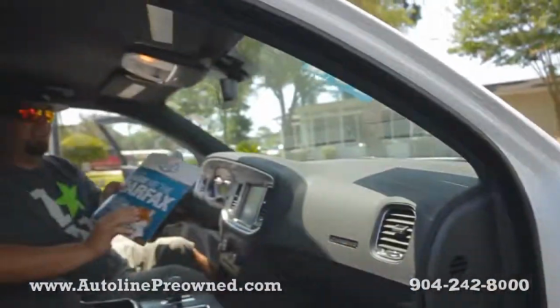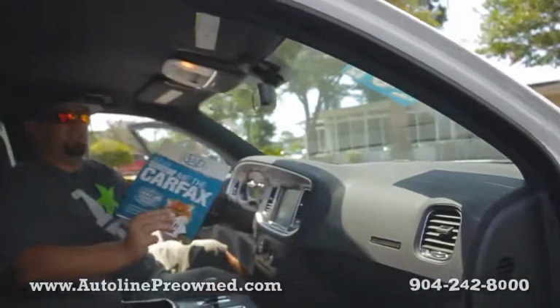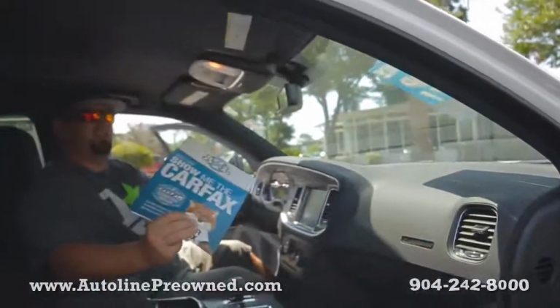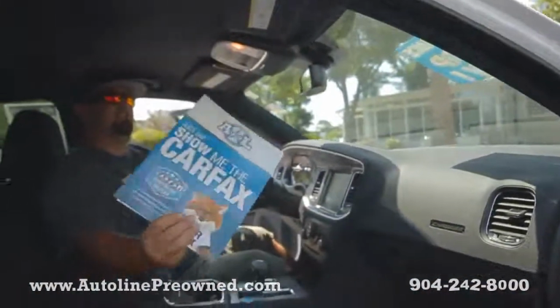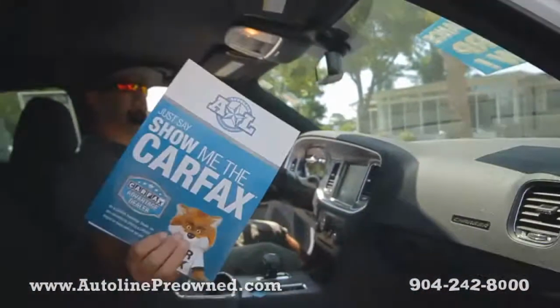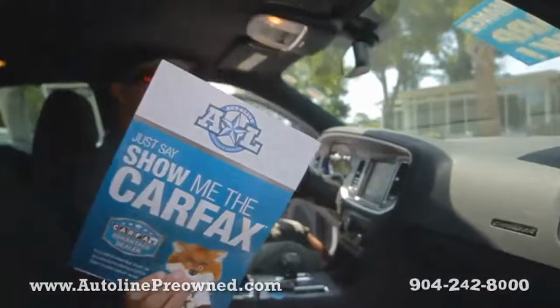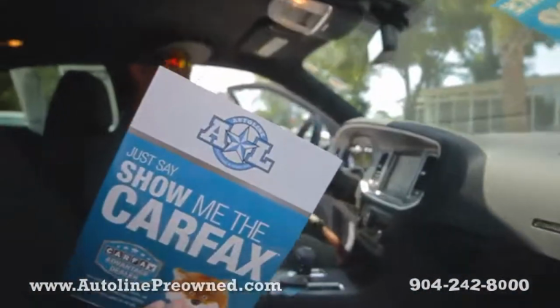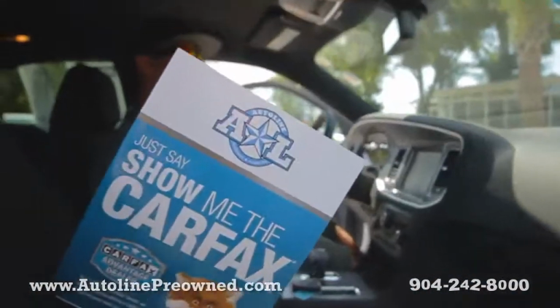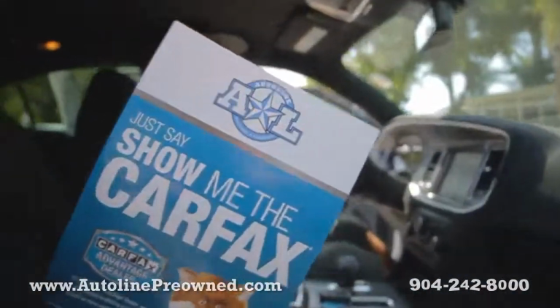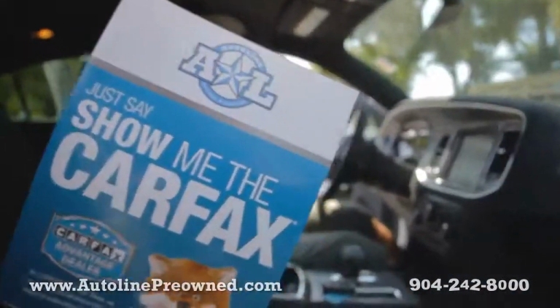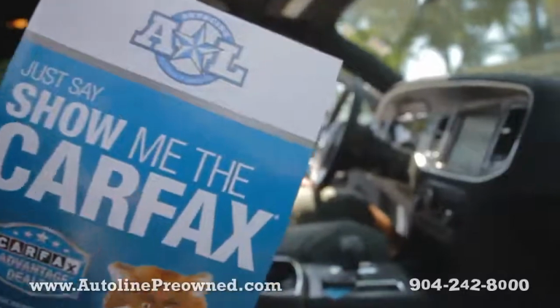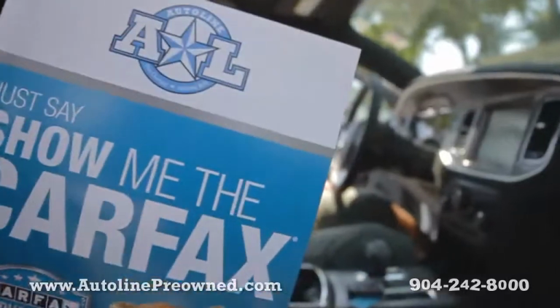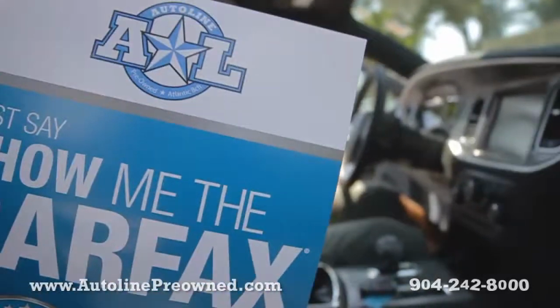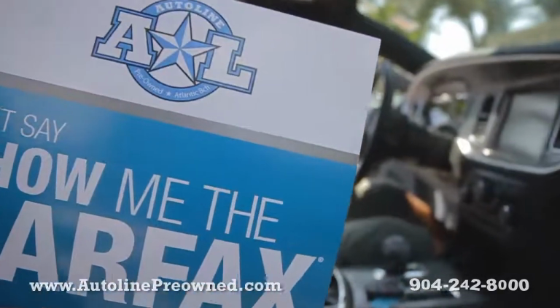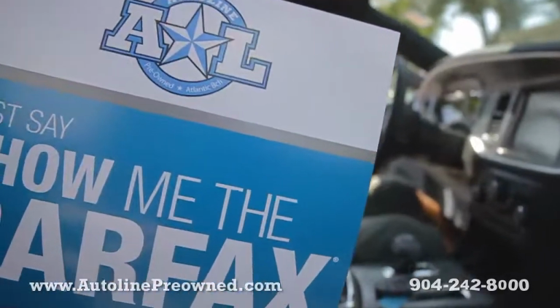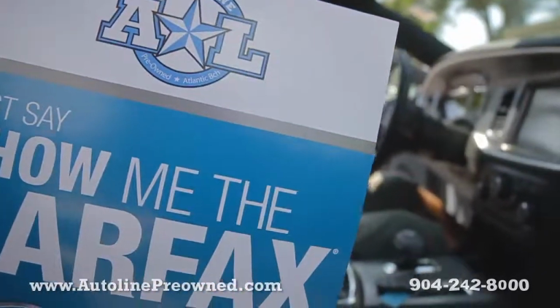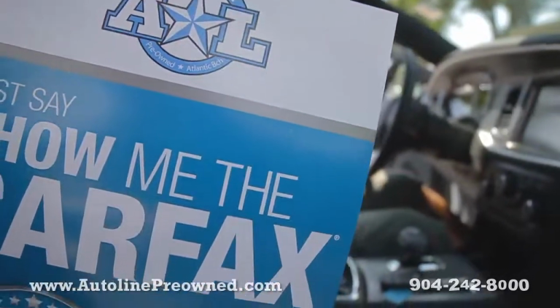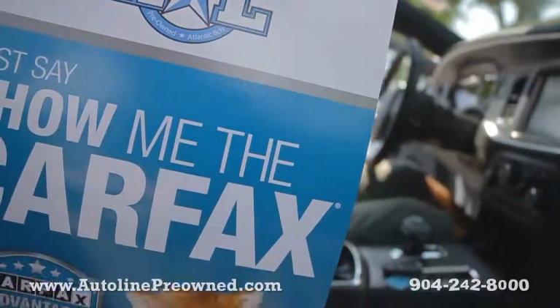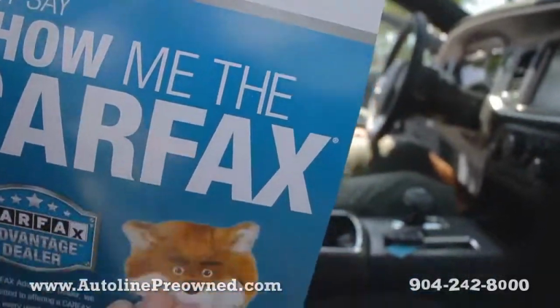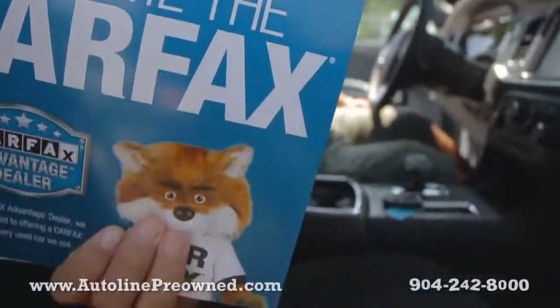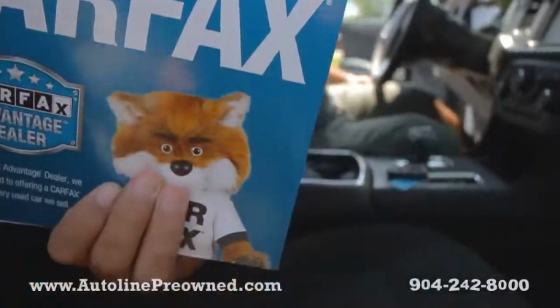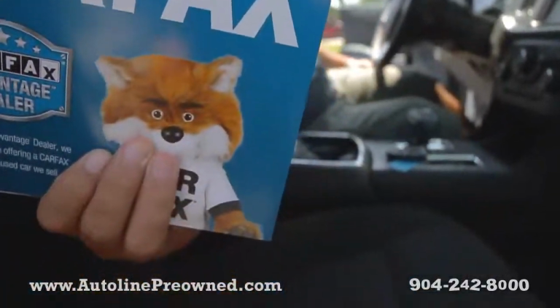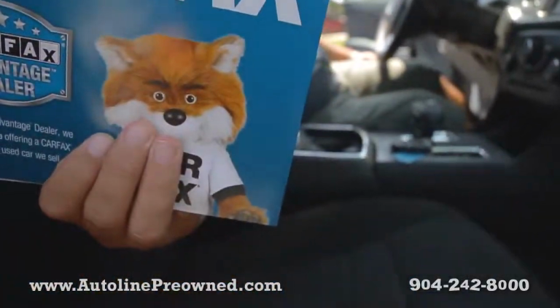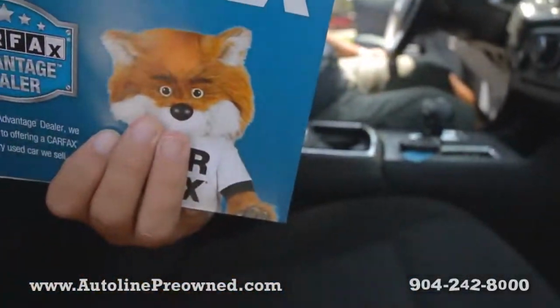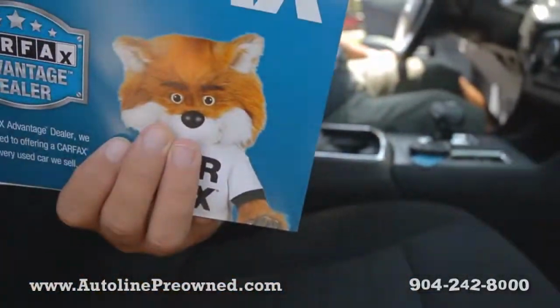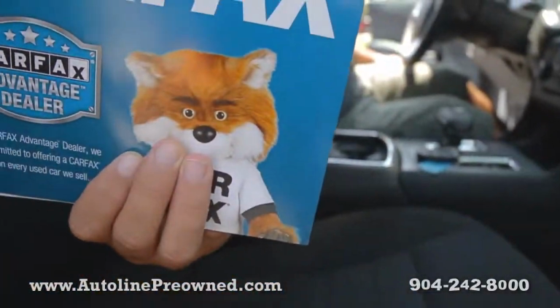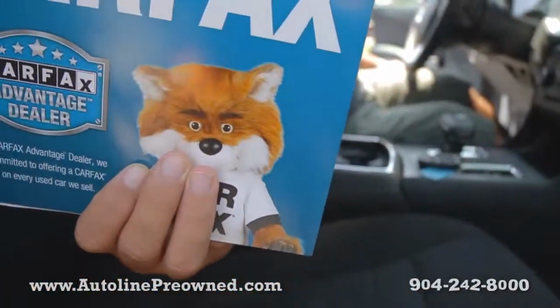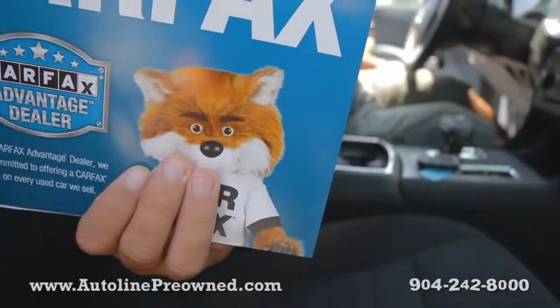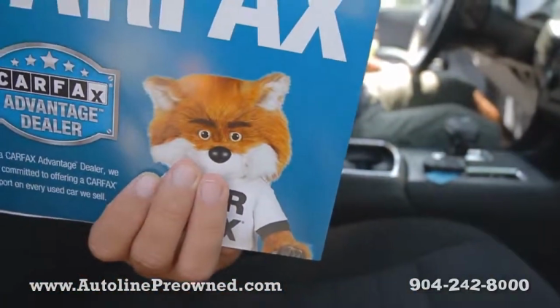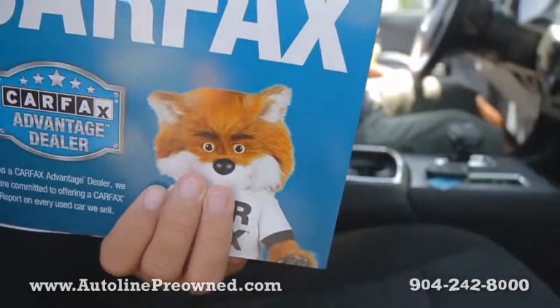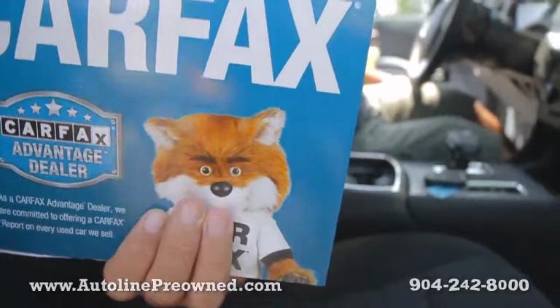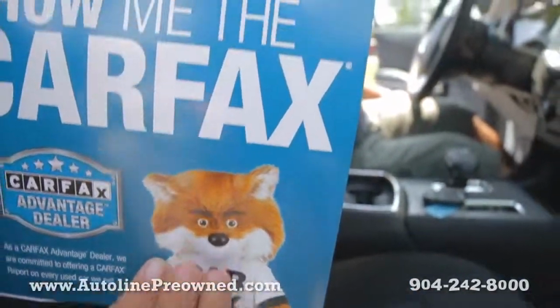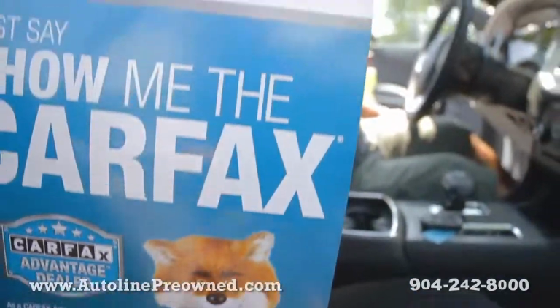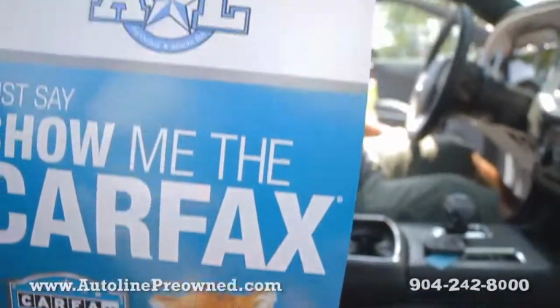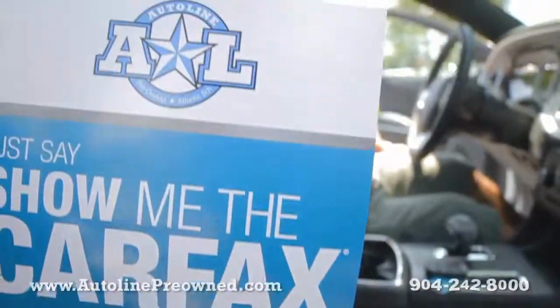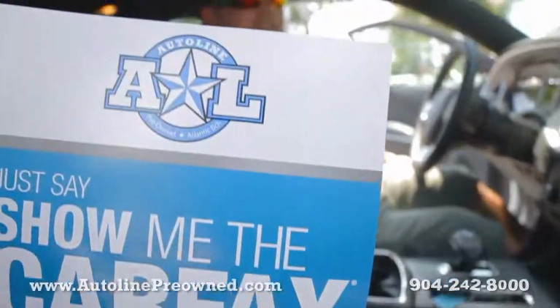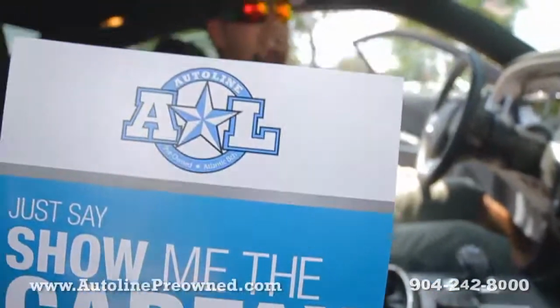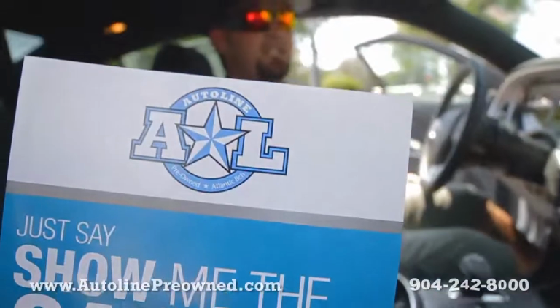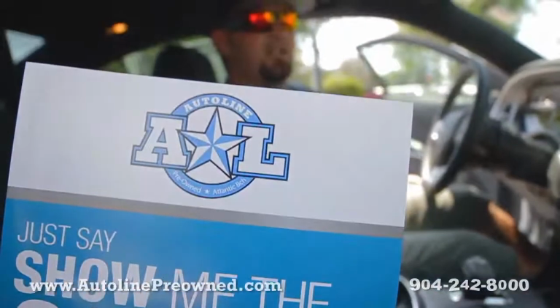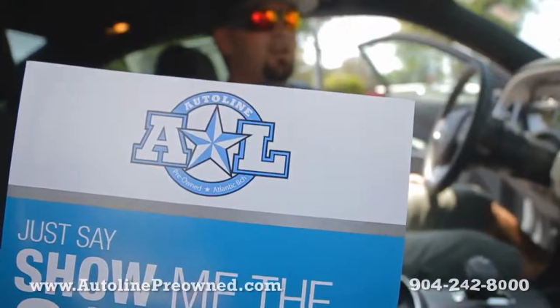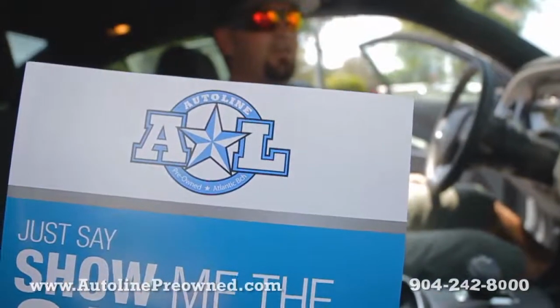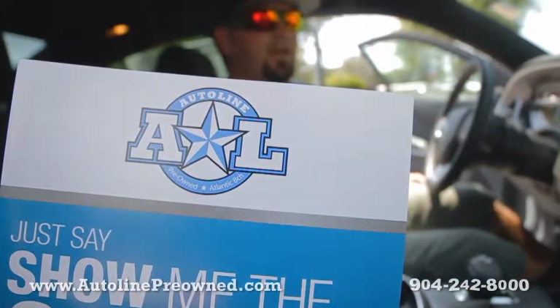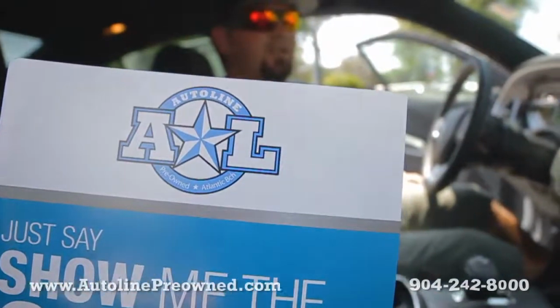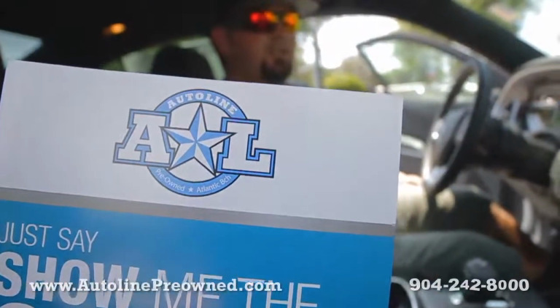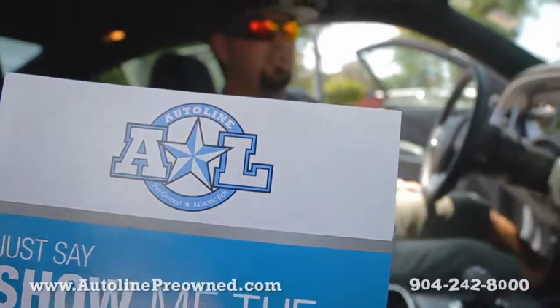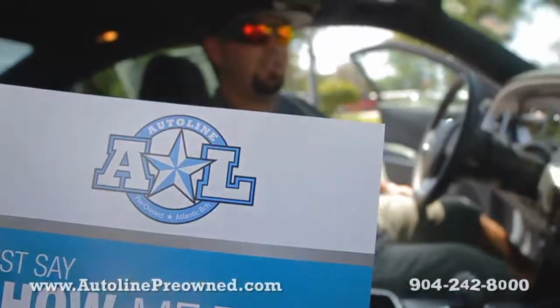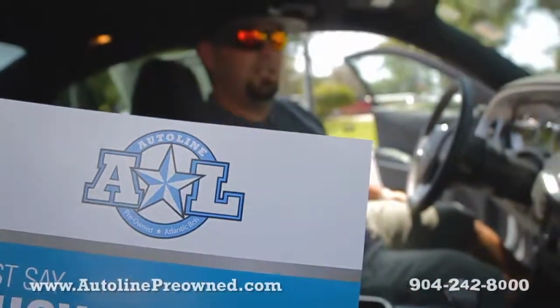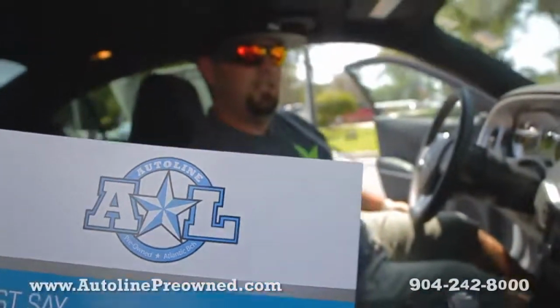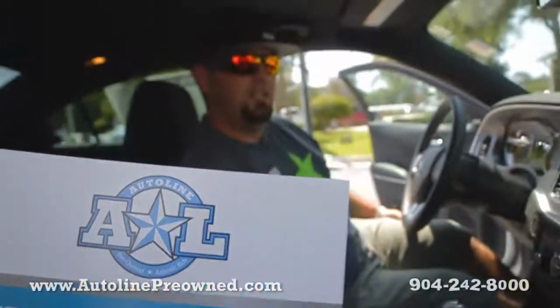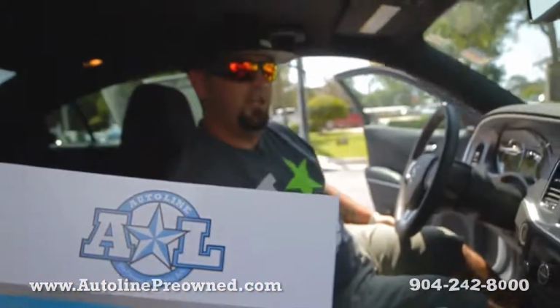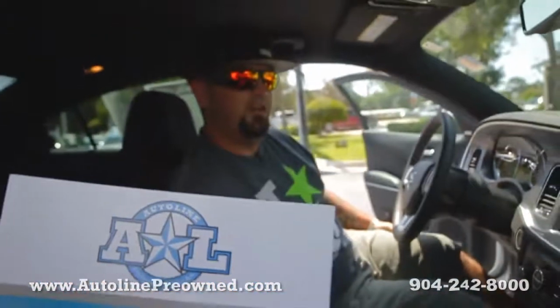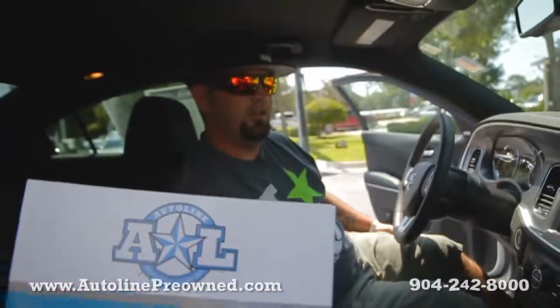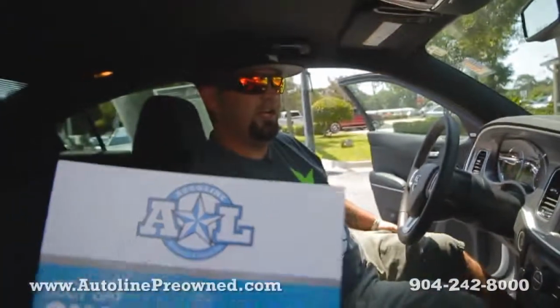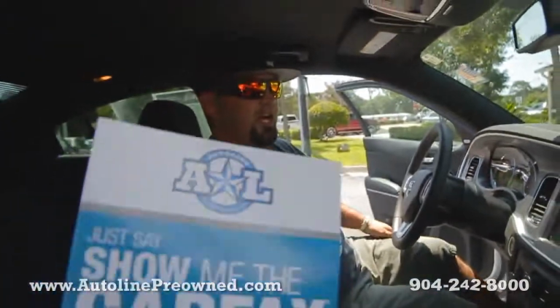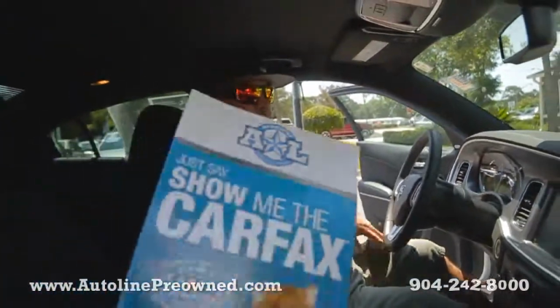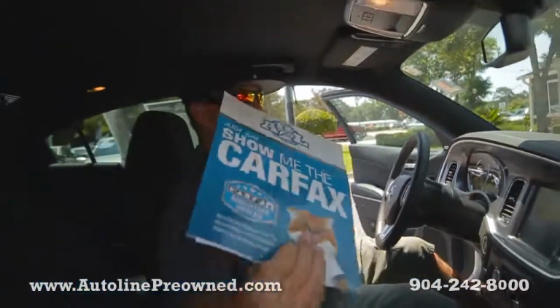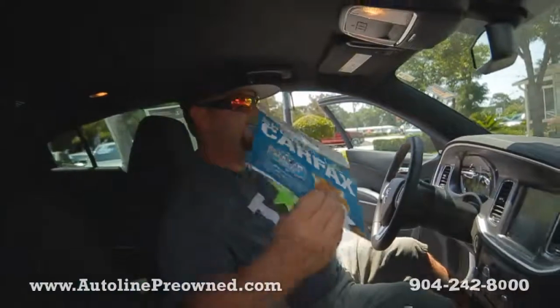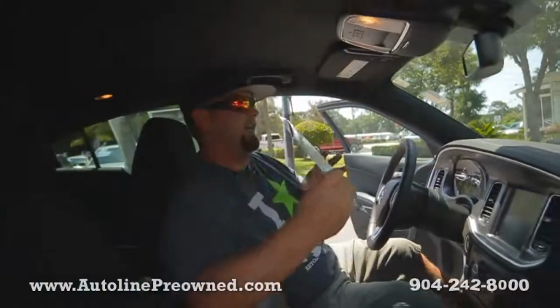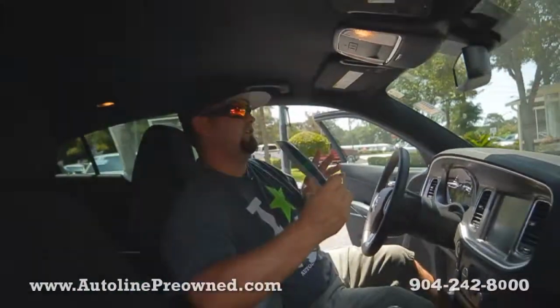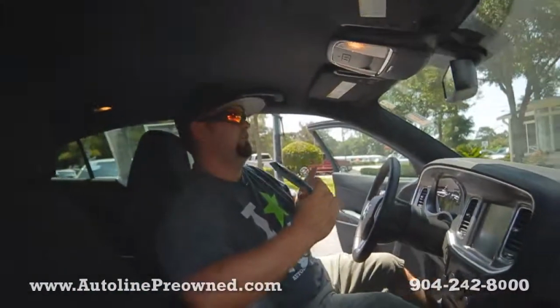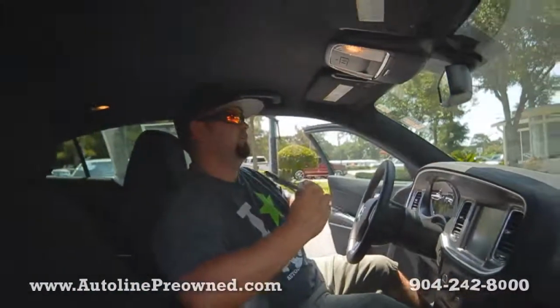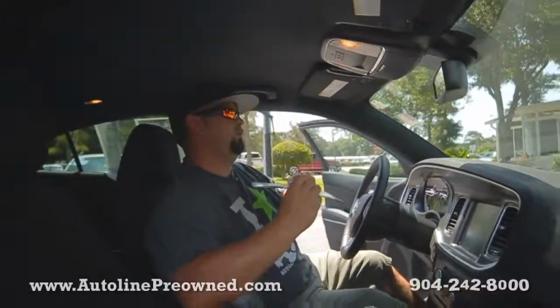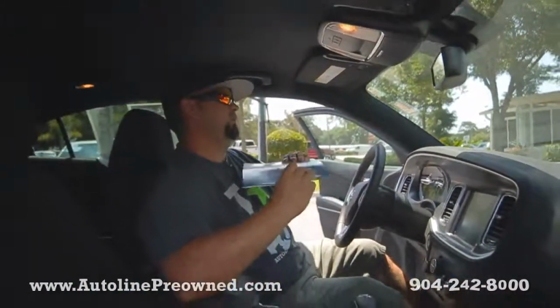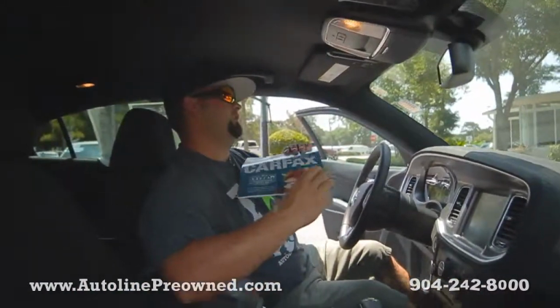Here's the Carfax I was telling you about — one owner, never been in an accident, clean Carfax, under a Dodge factory warranty.